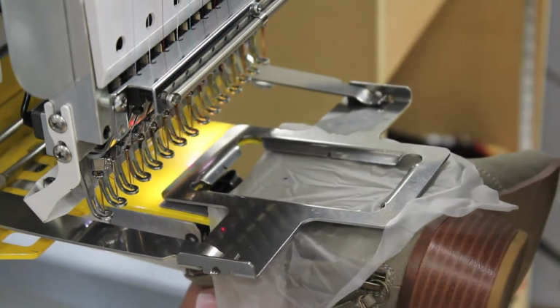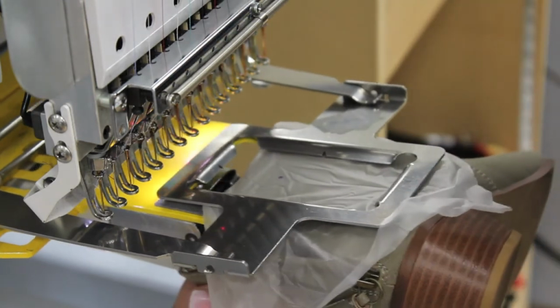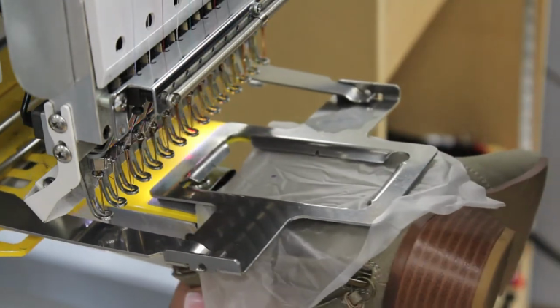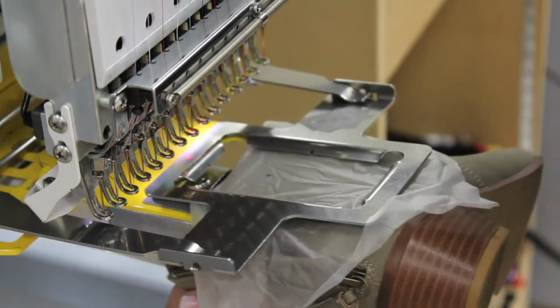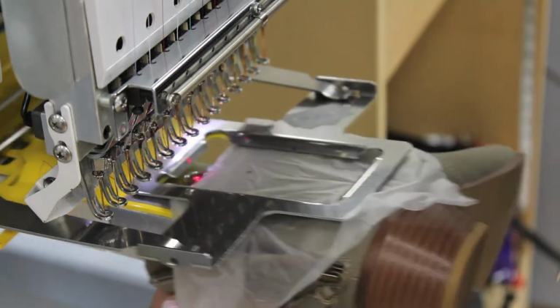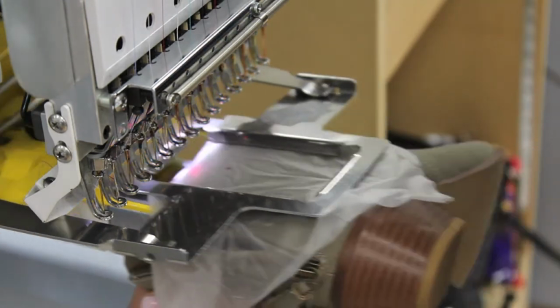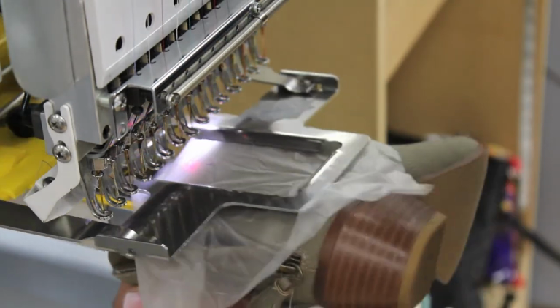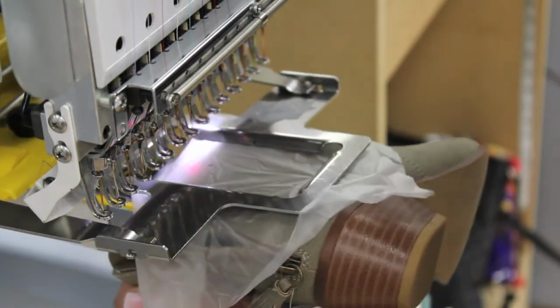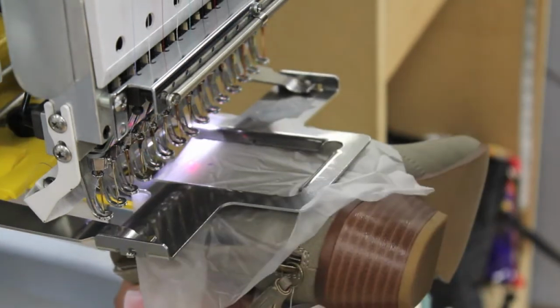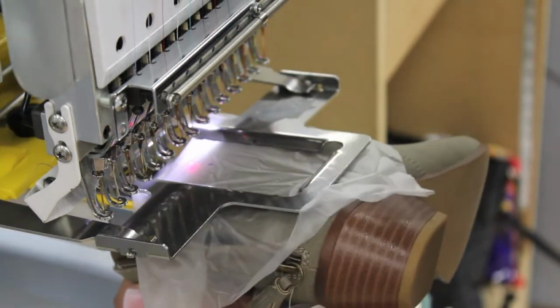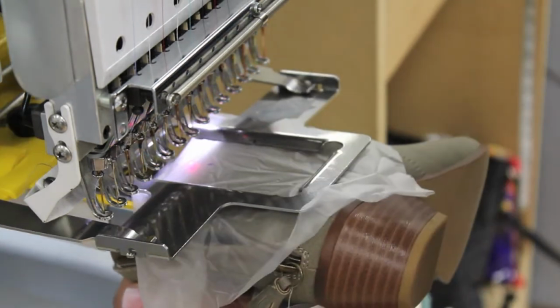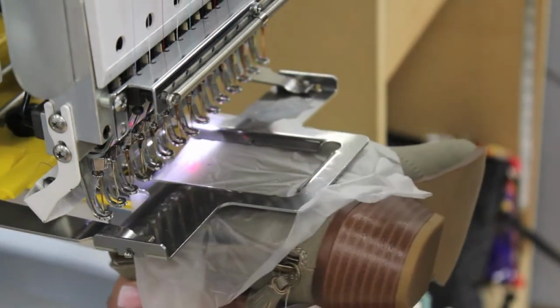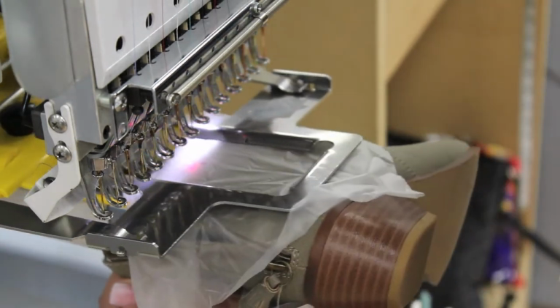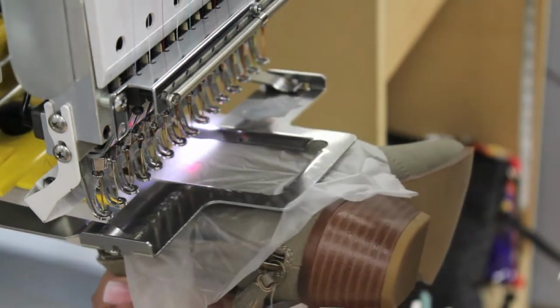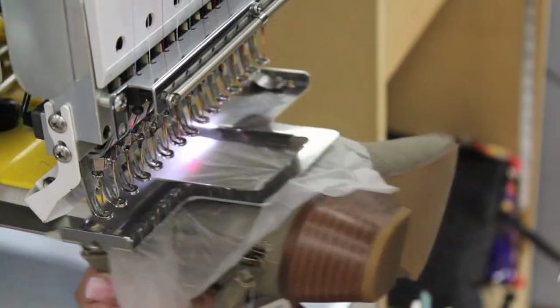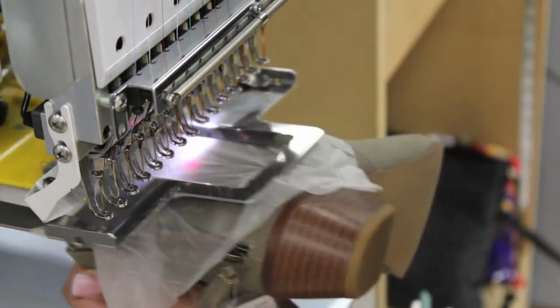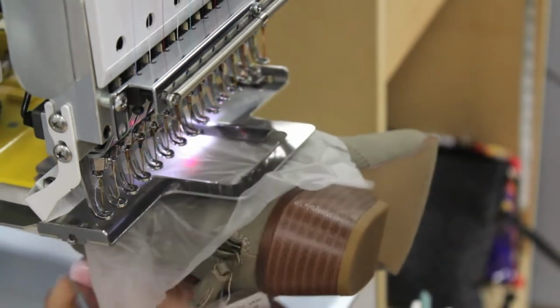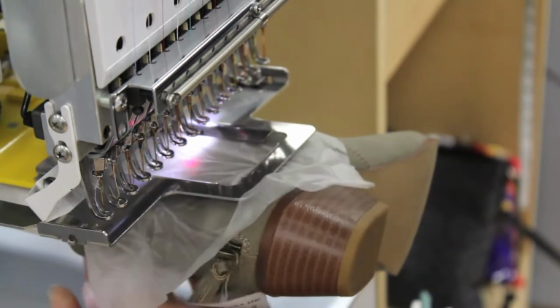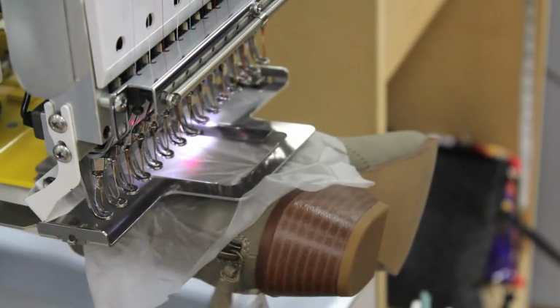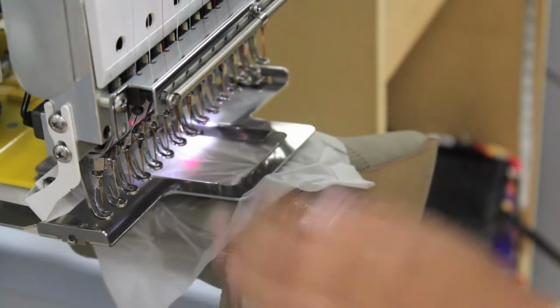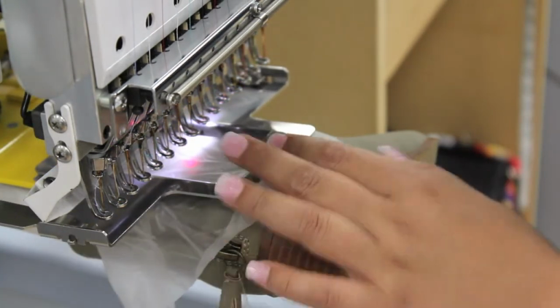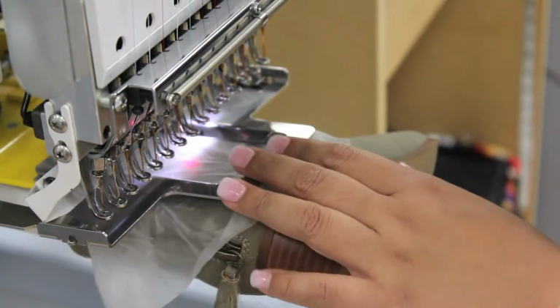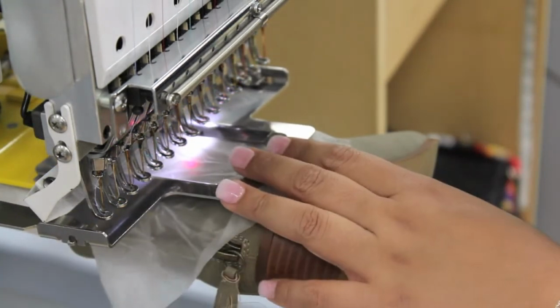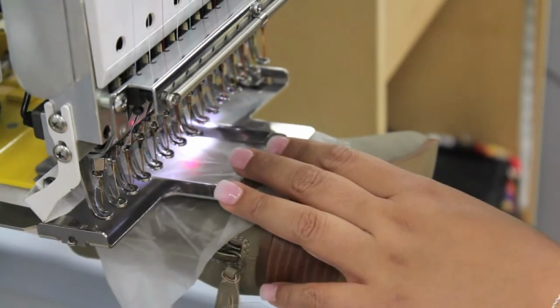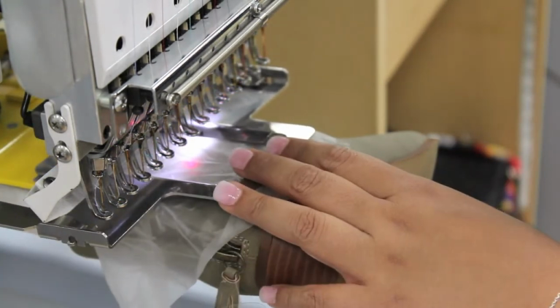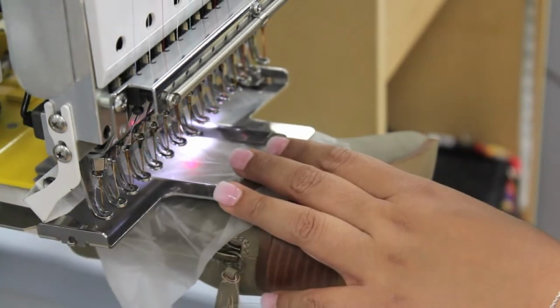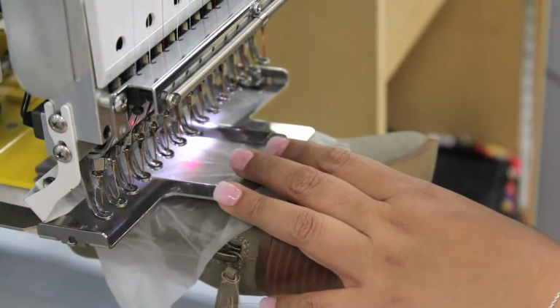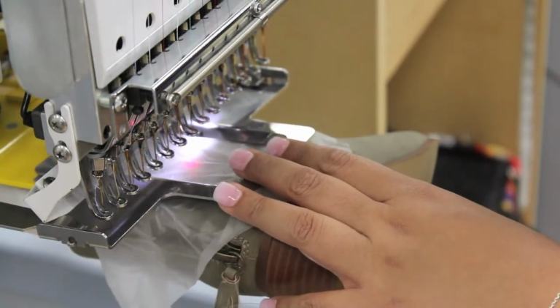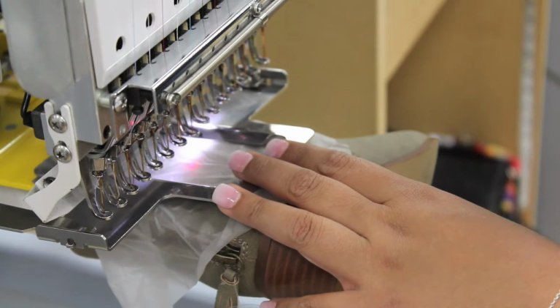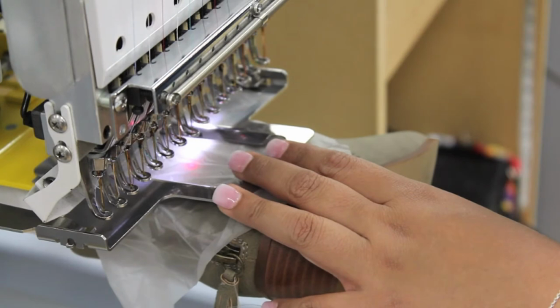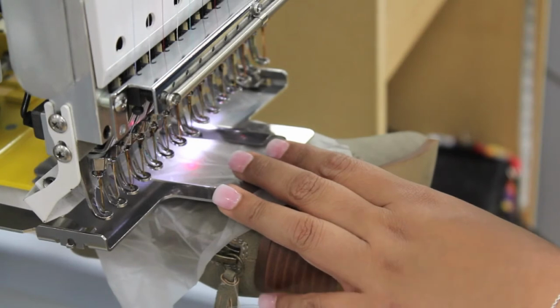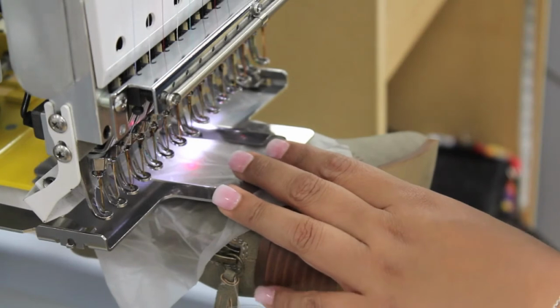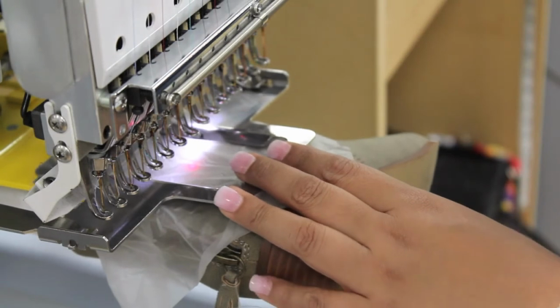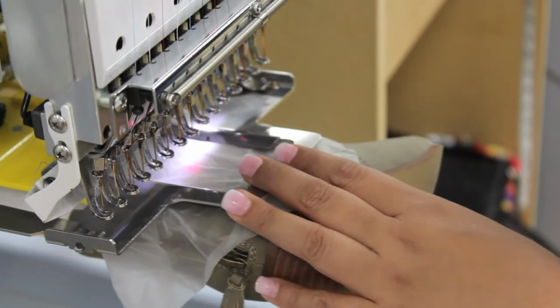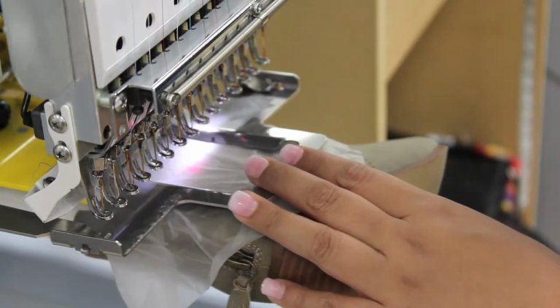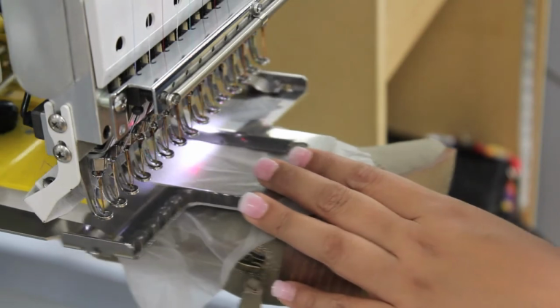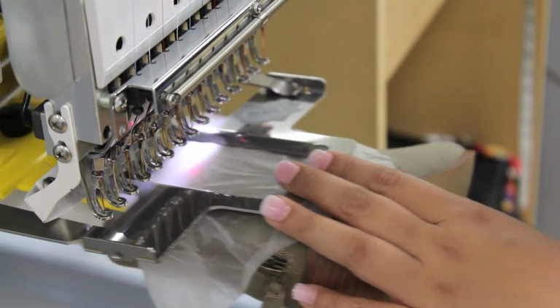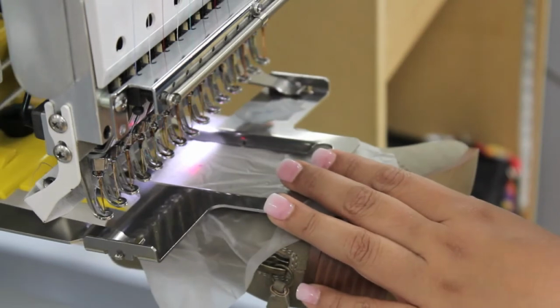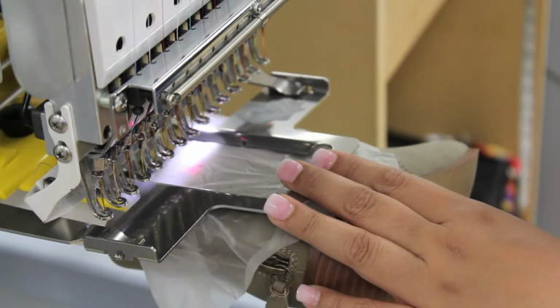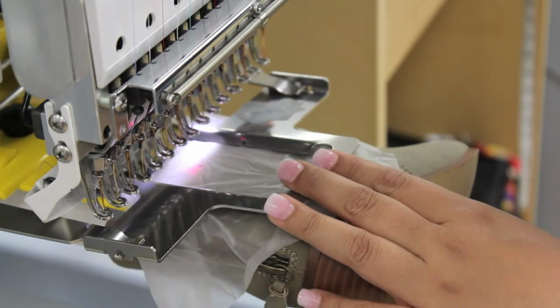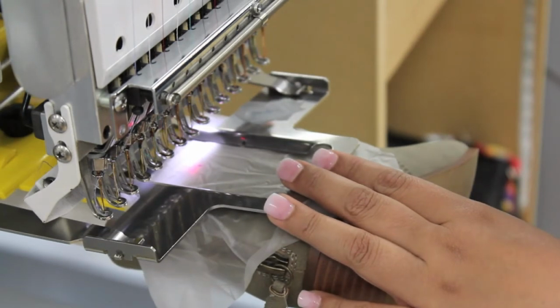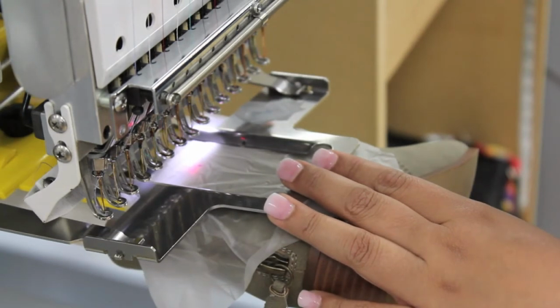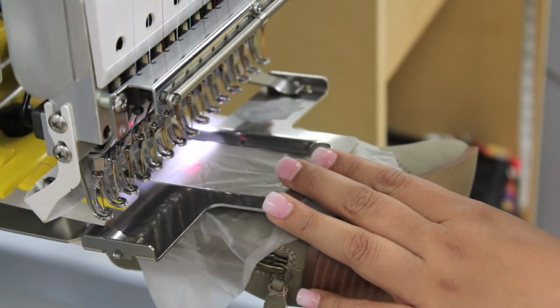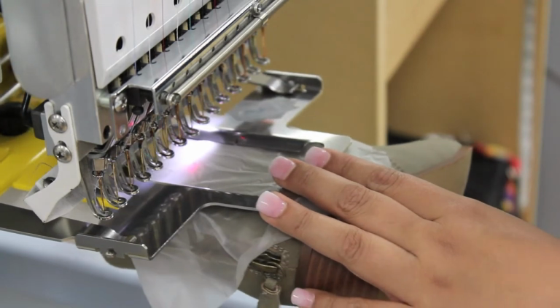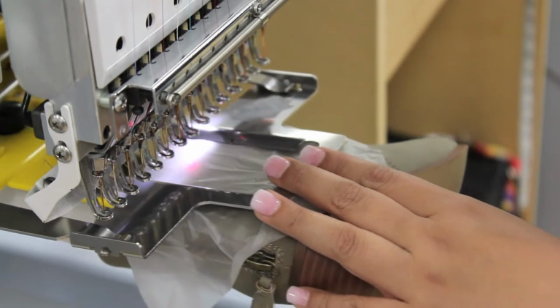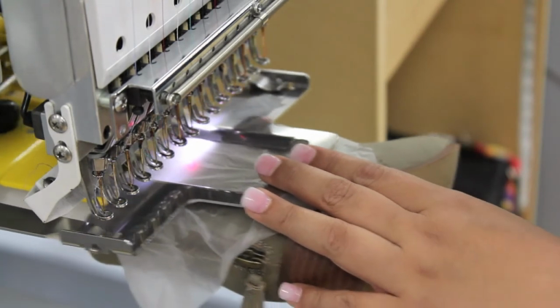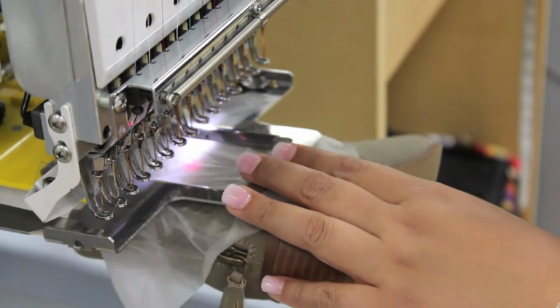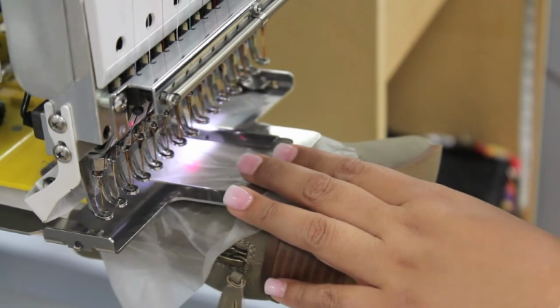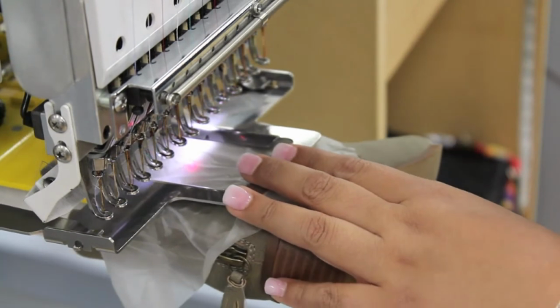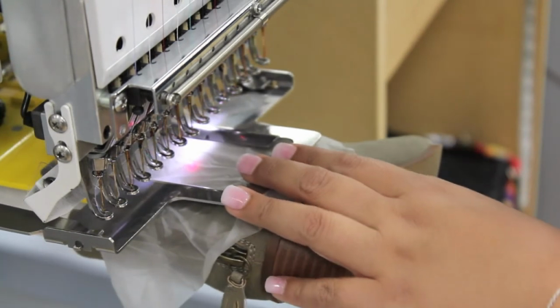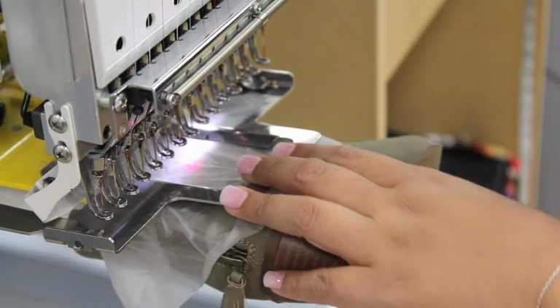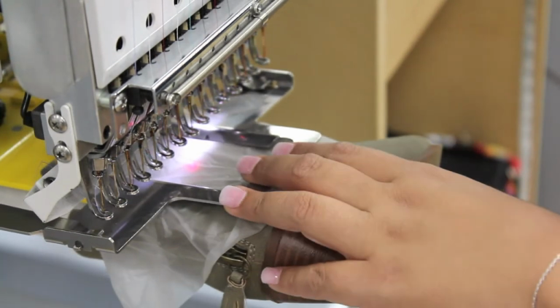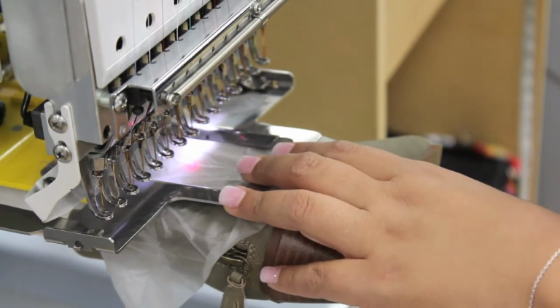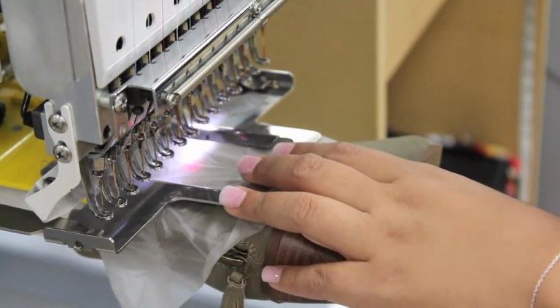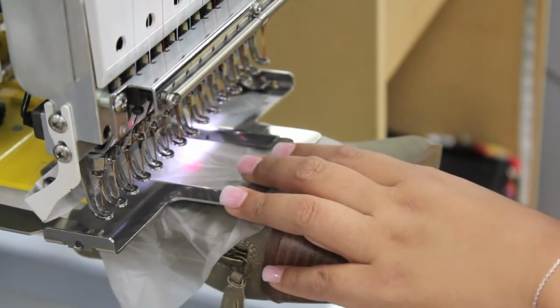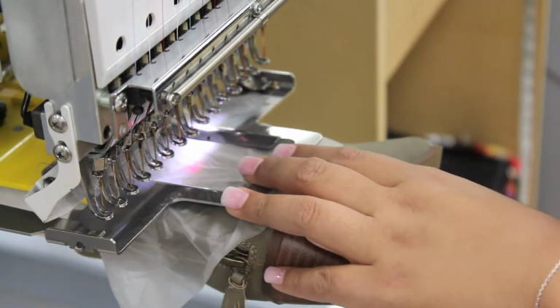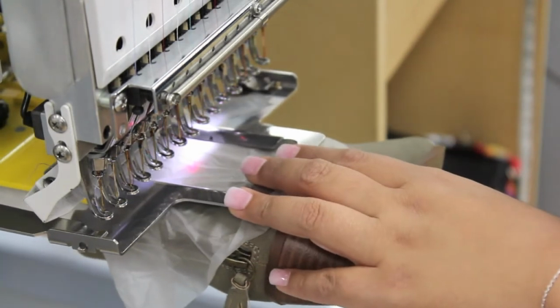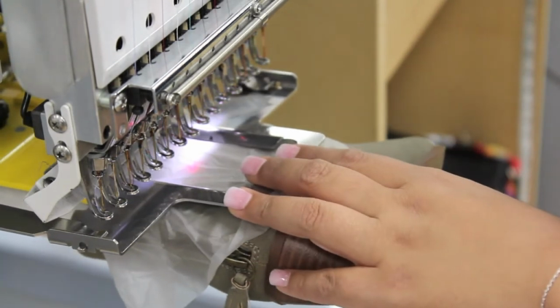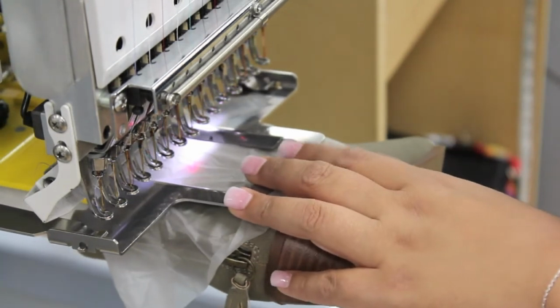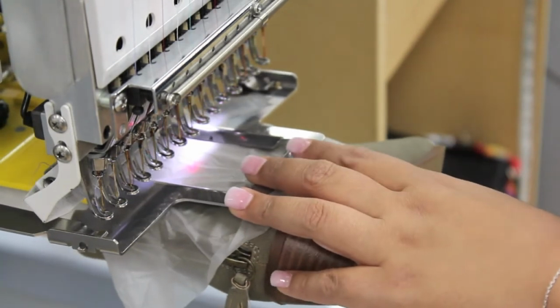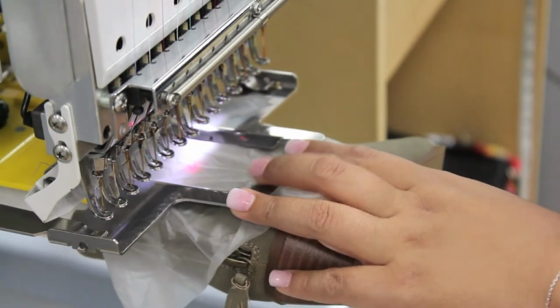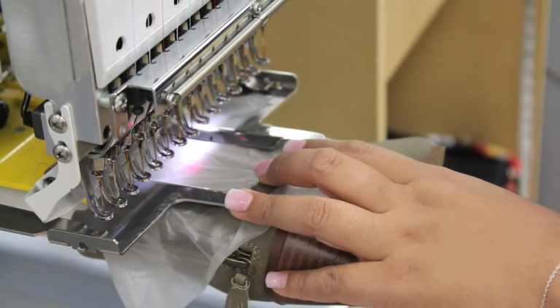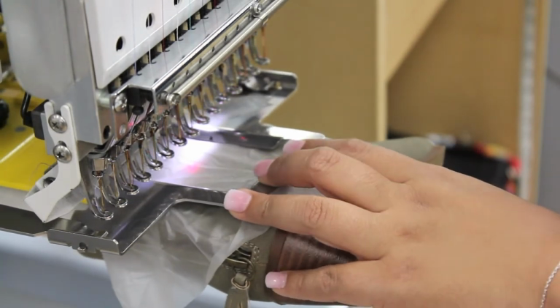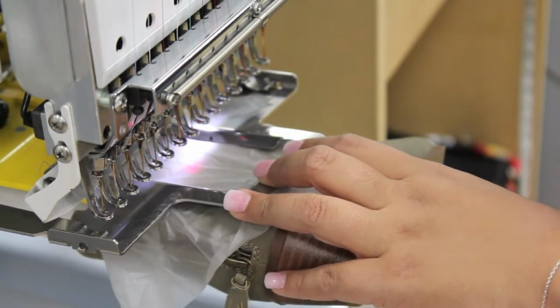Trace your sewing area to ensure the monogram fits inside of the frame. Slow your machine down to prevent excess shaking and uneven stitches.